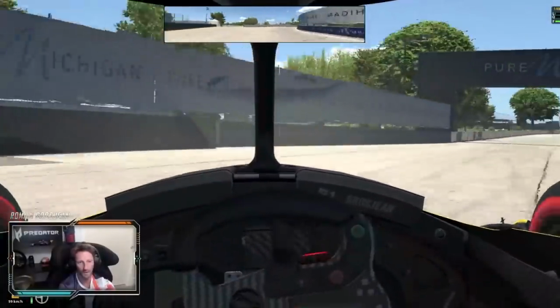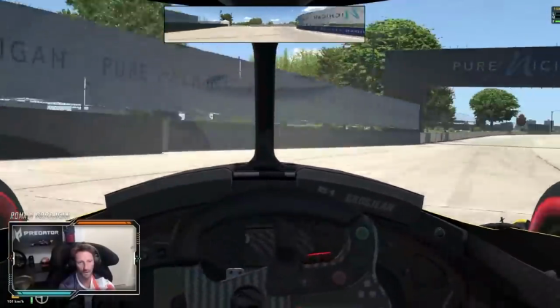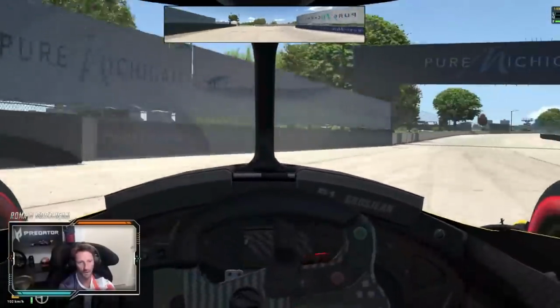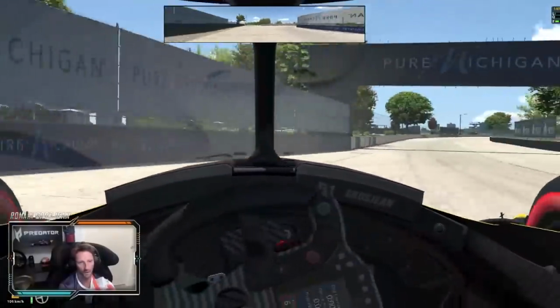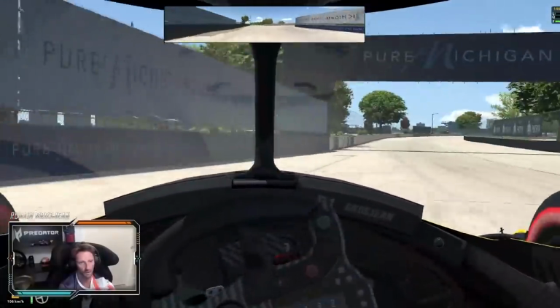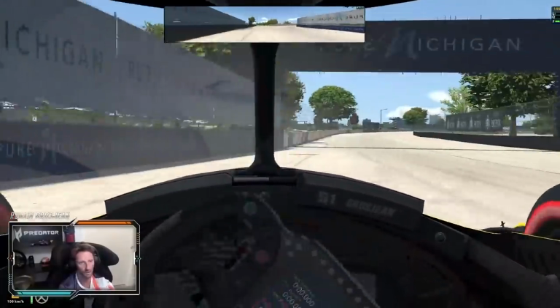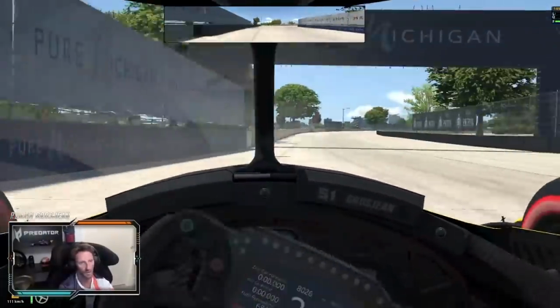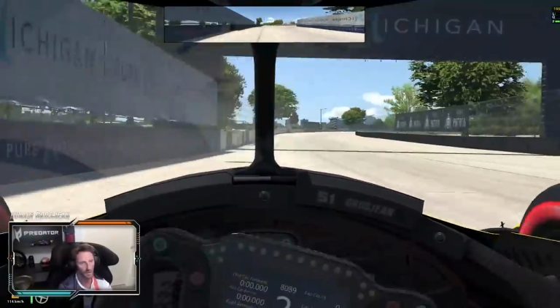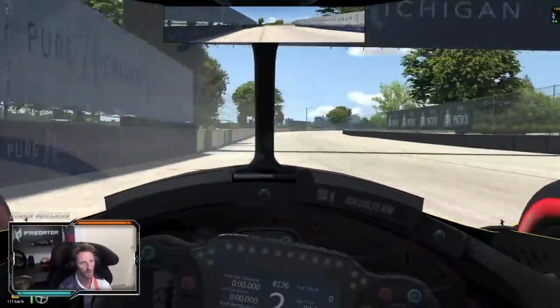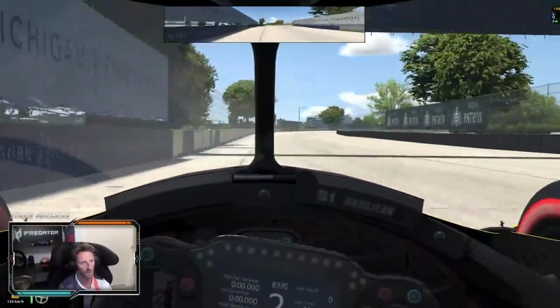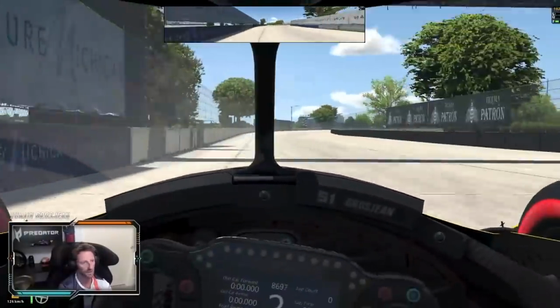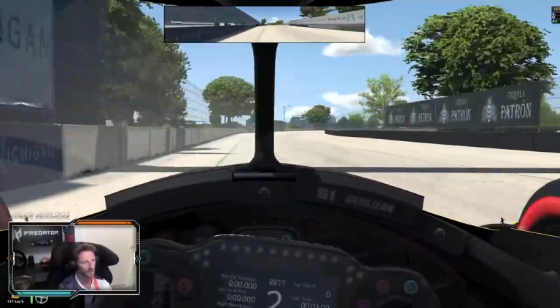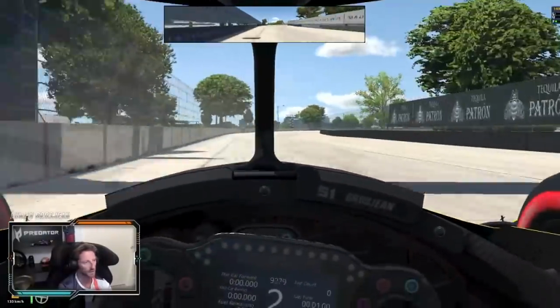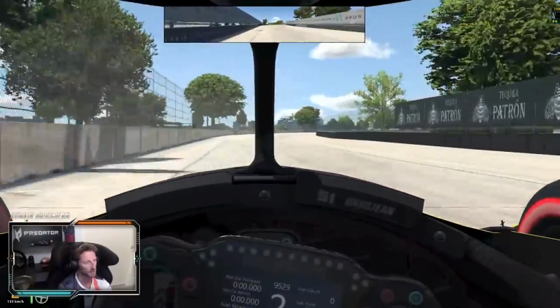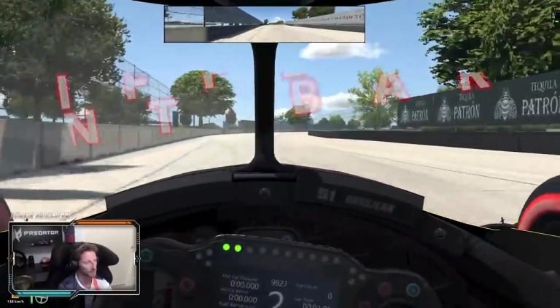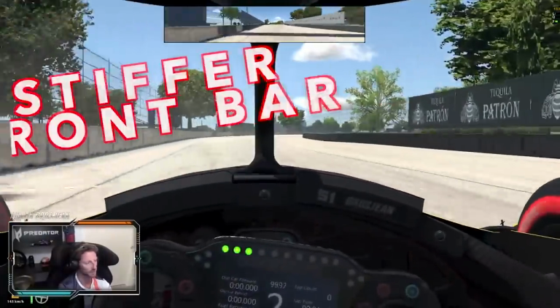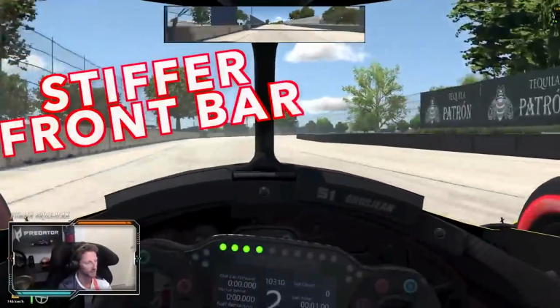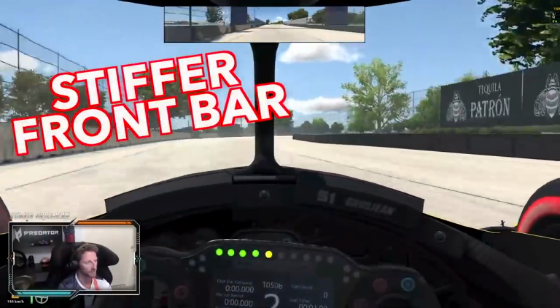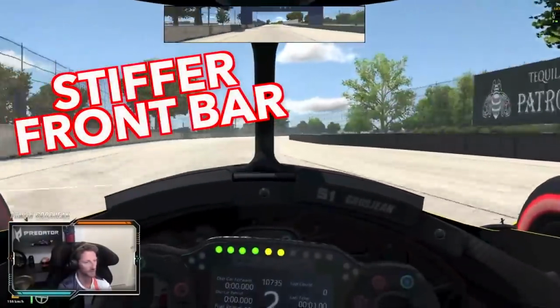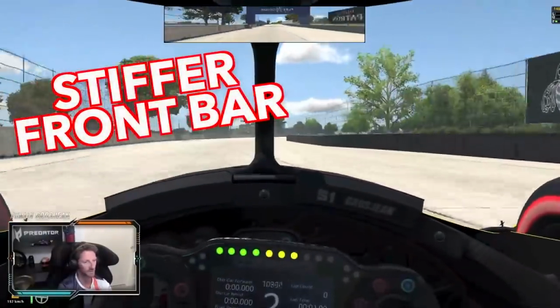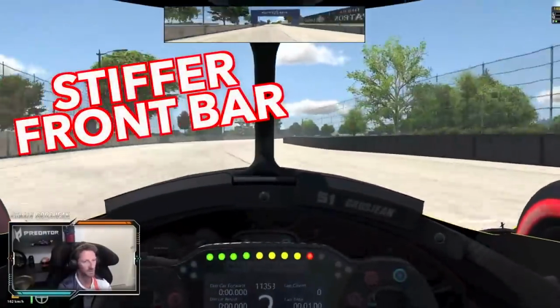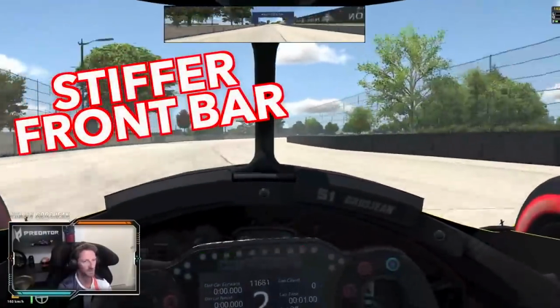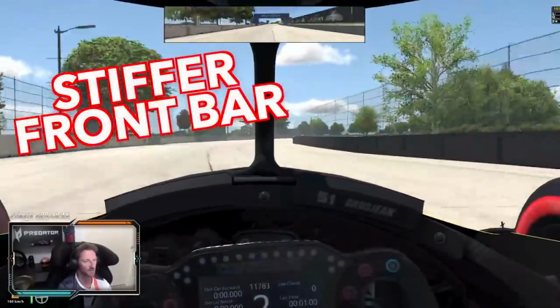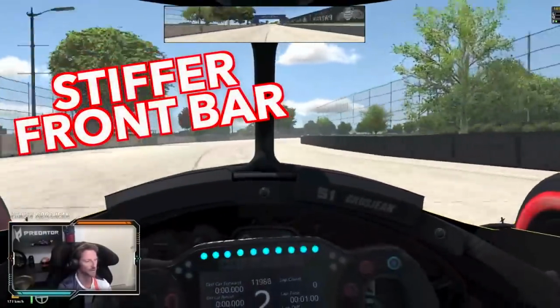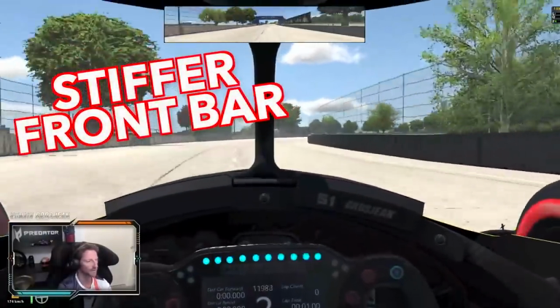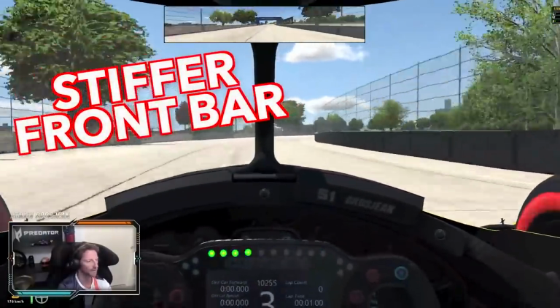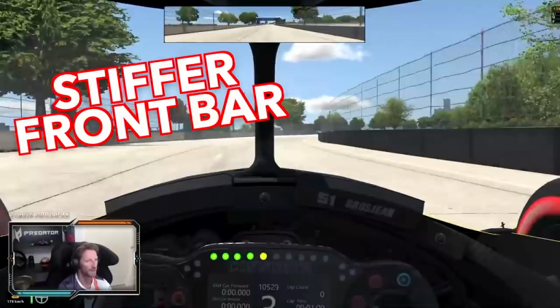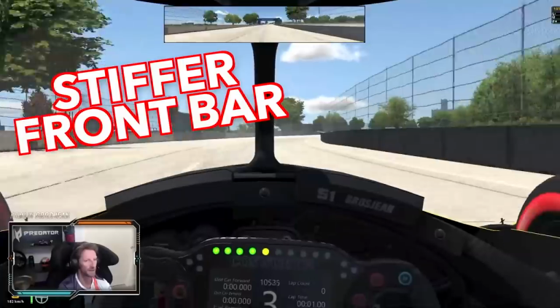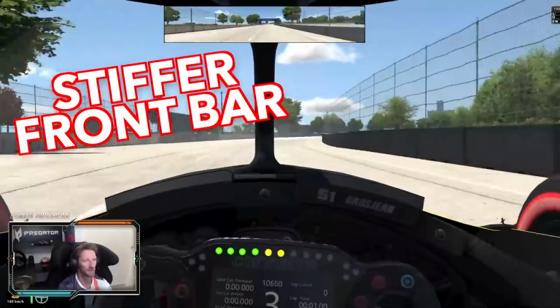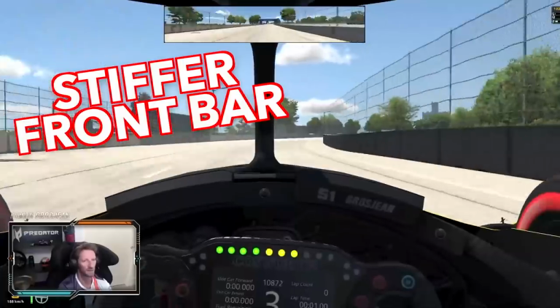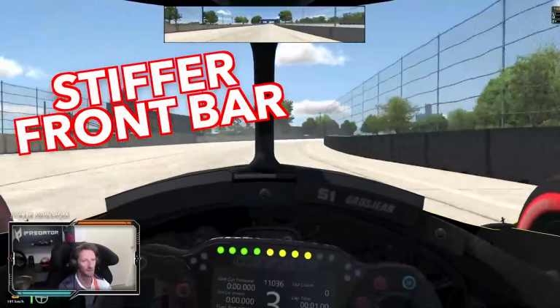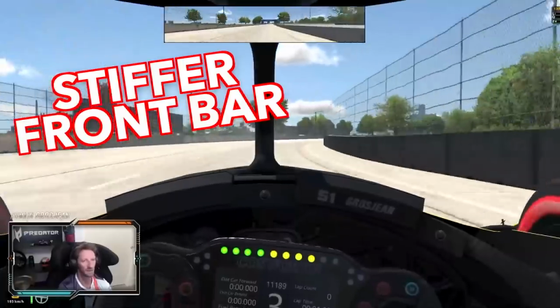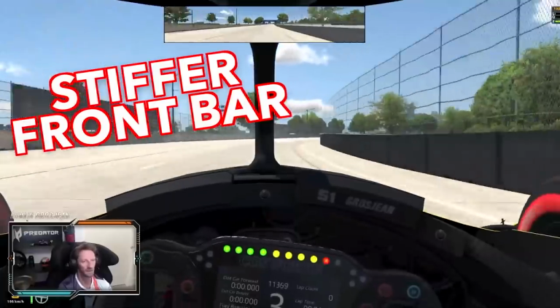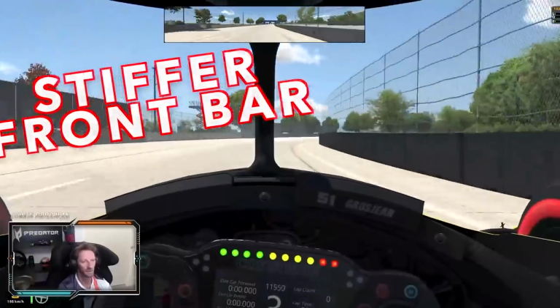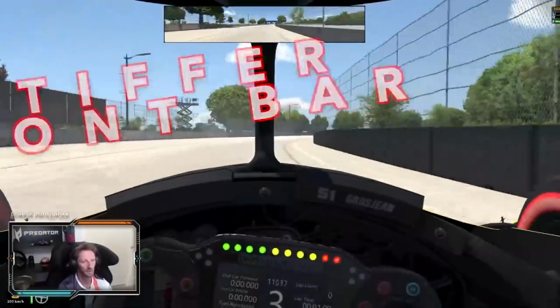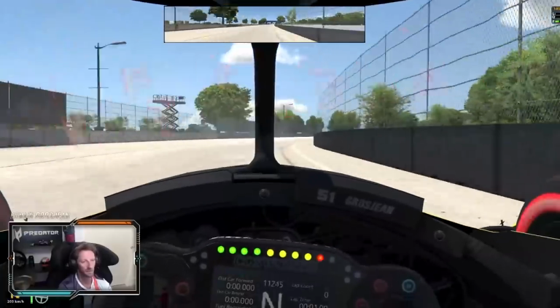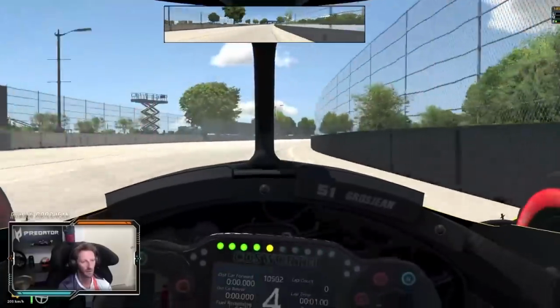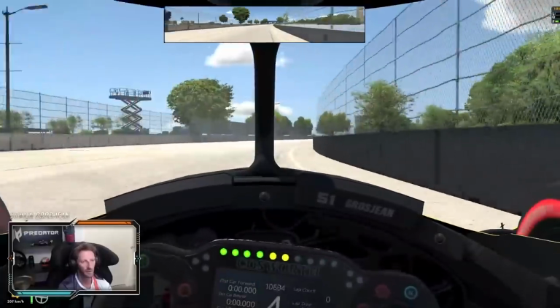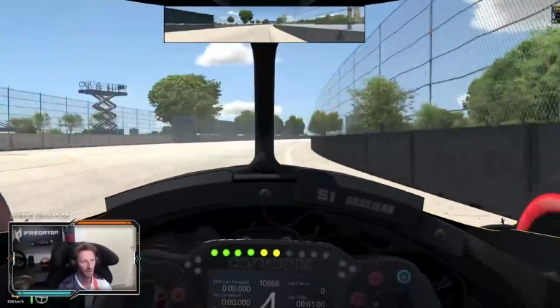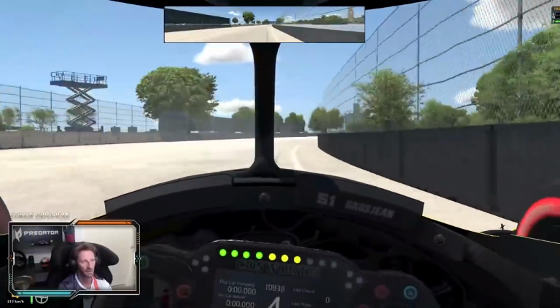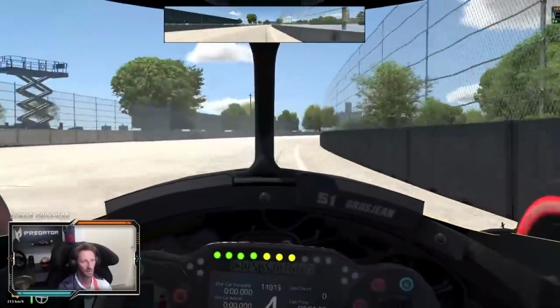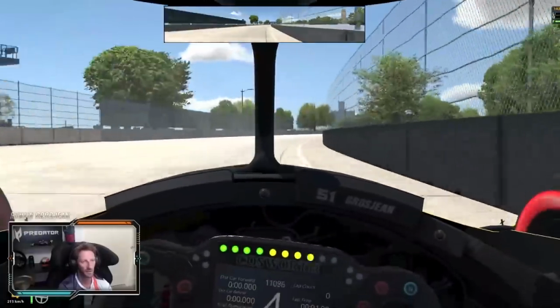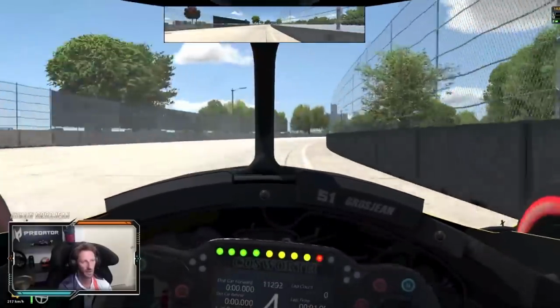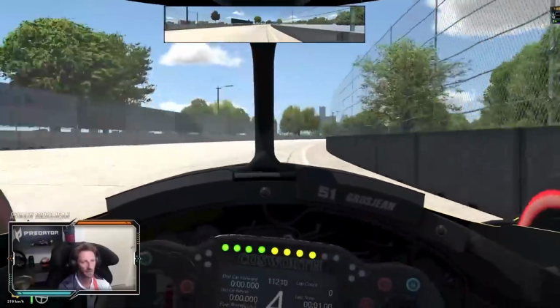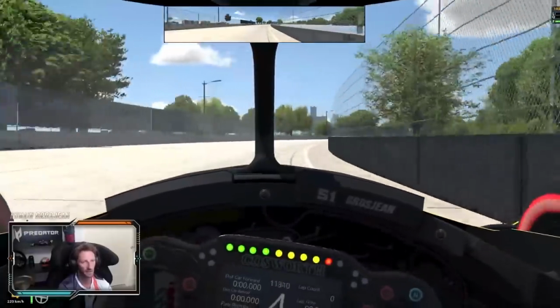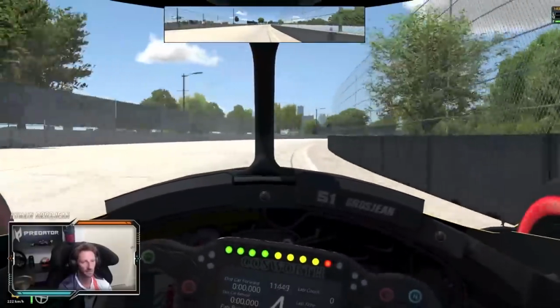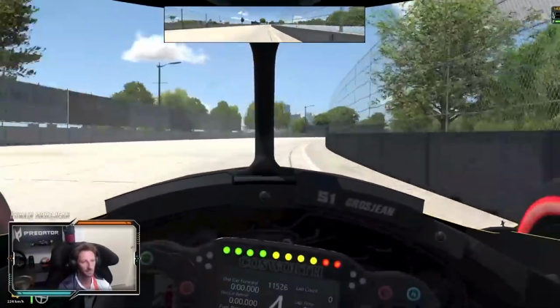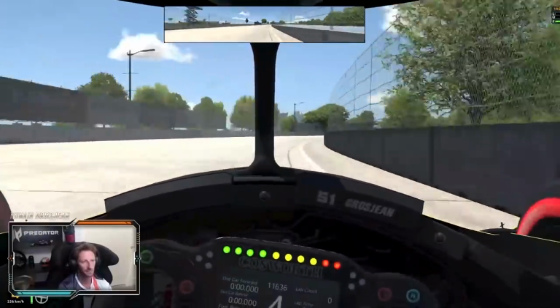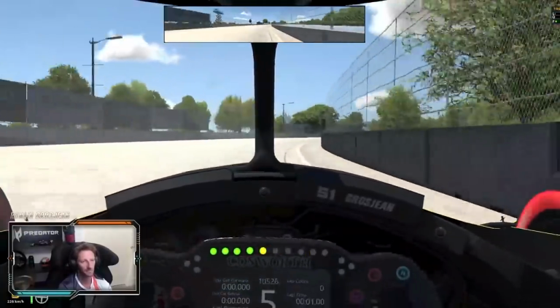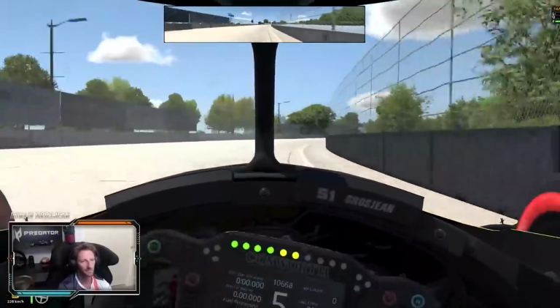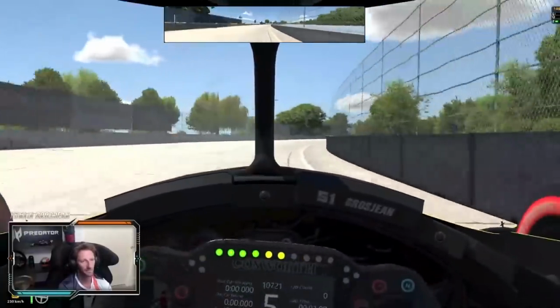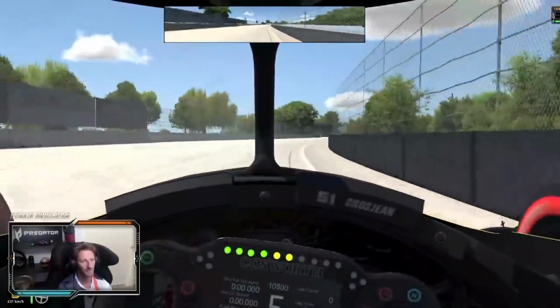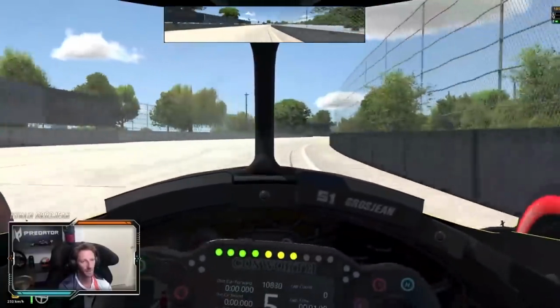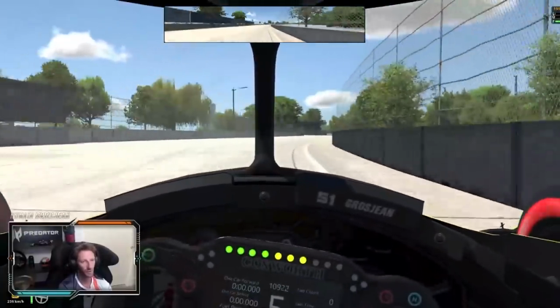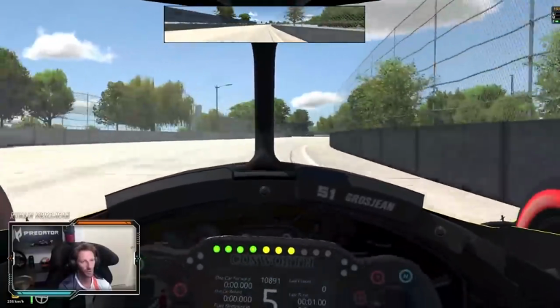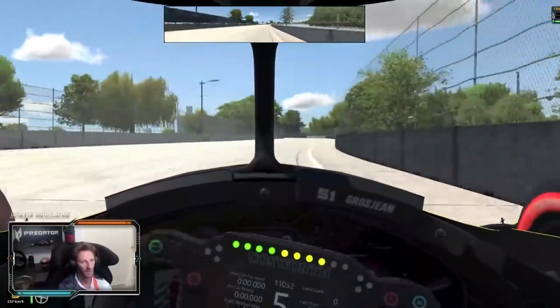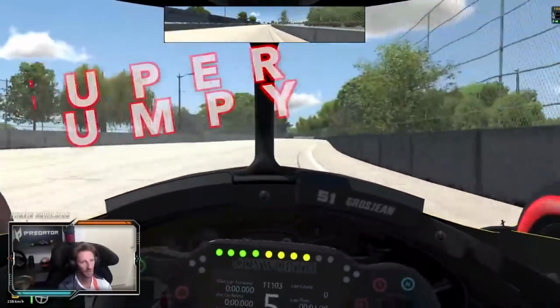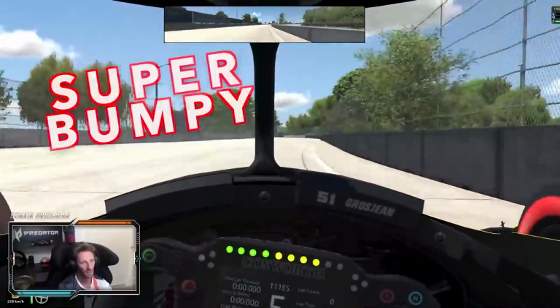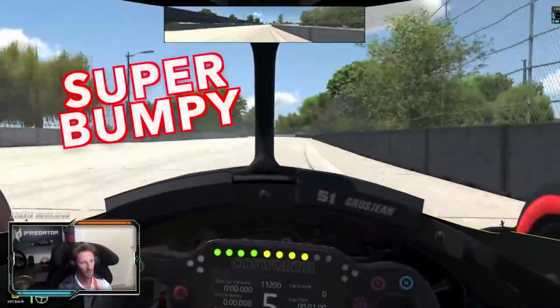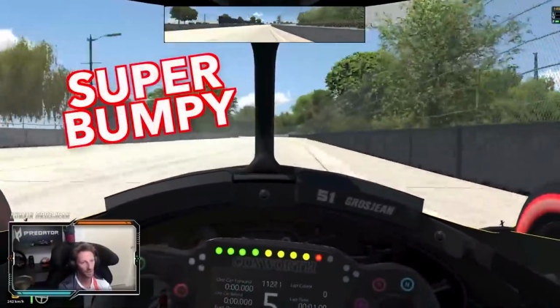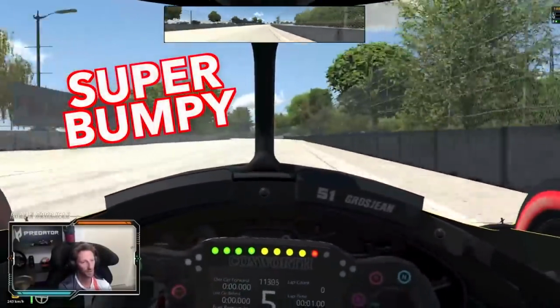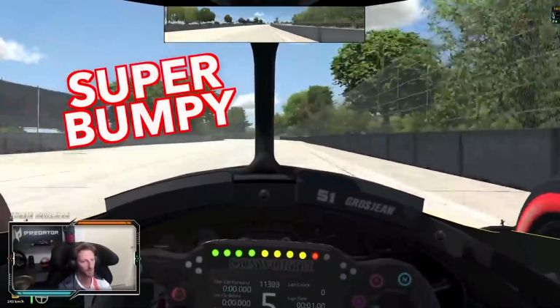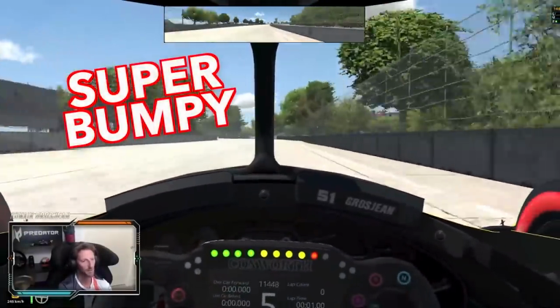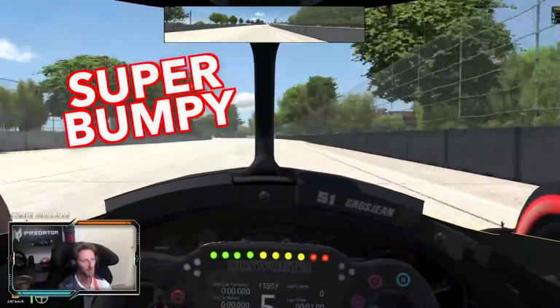On to the back straight. I need to put a stiffer front bar — I didn't configure that. On to the back straight, super bumpy.